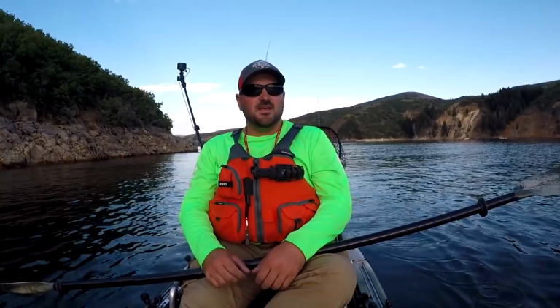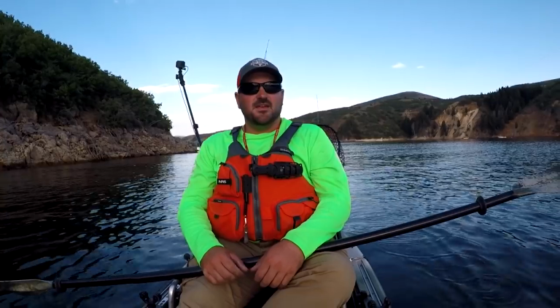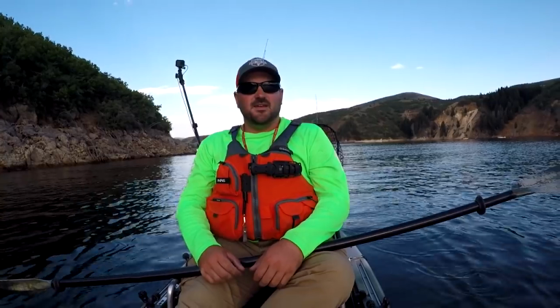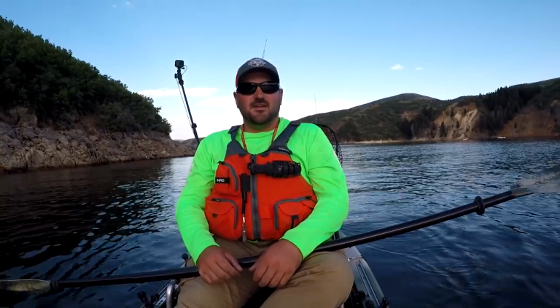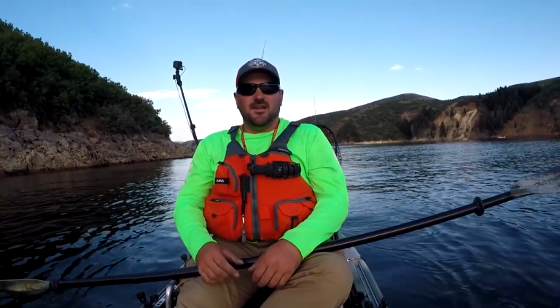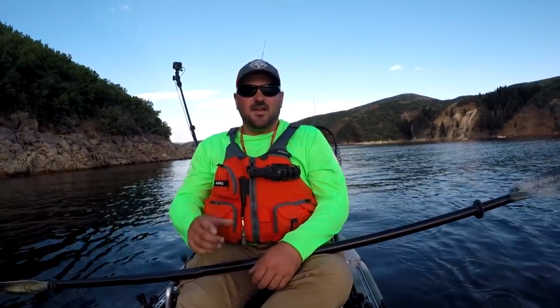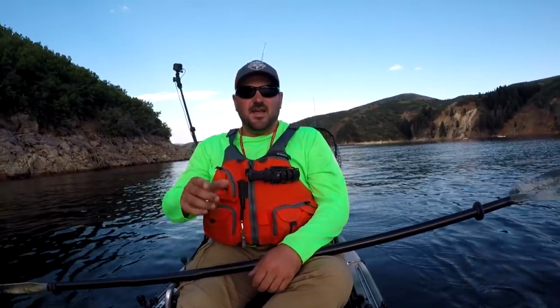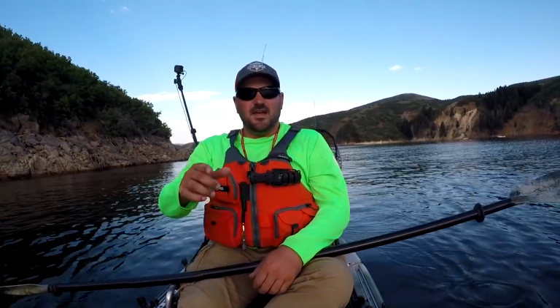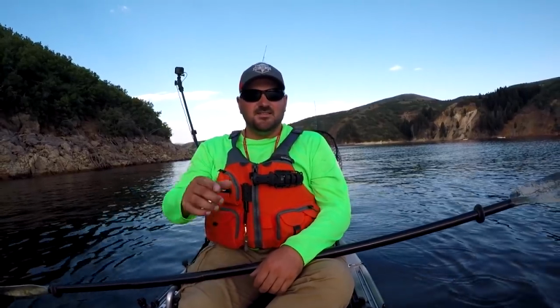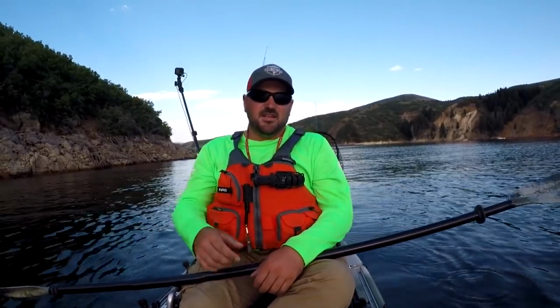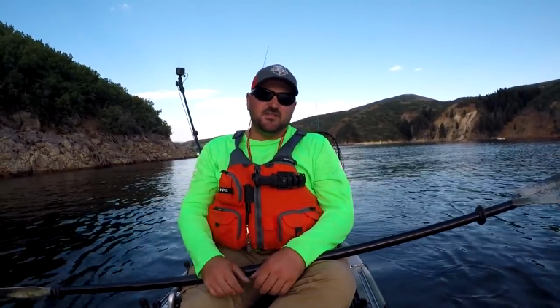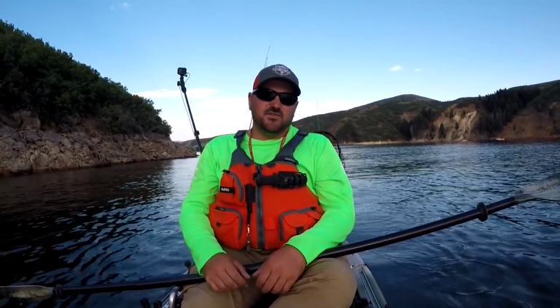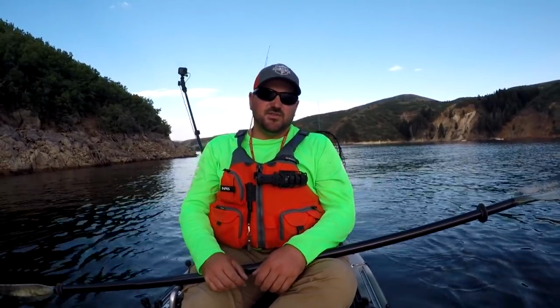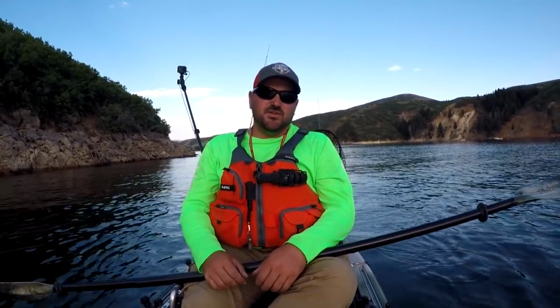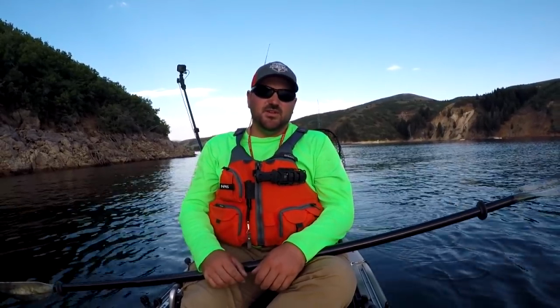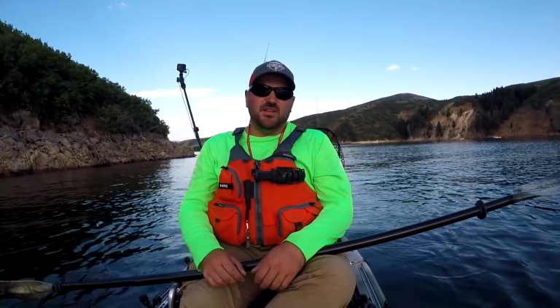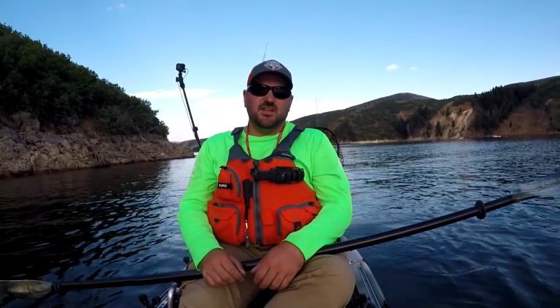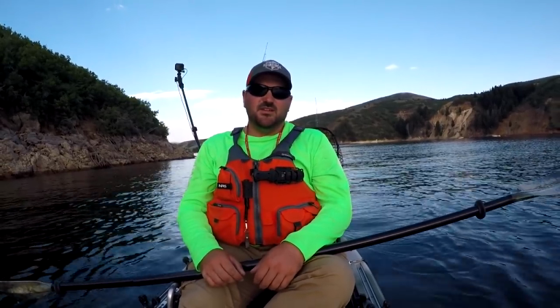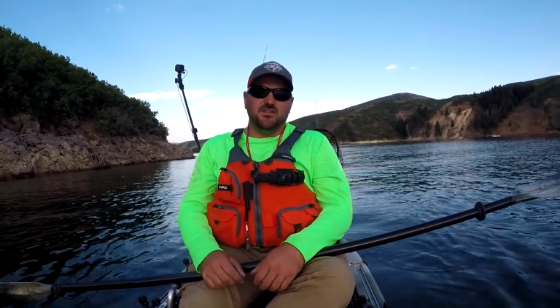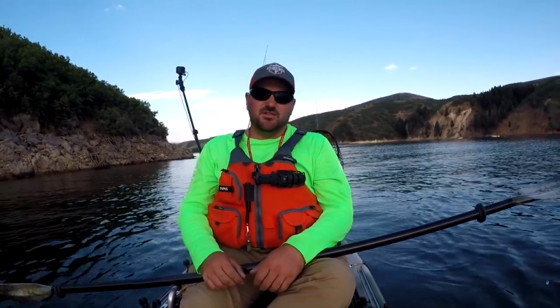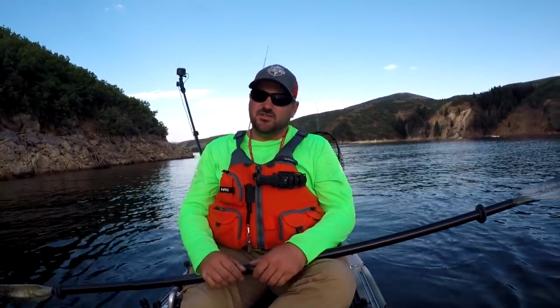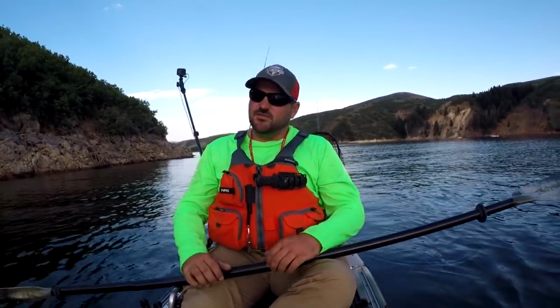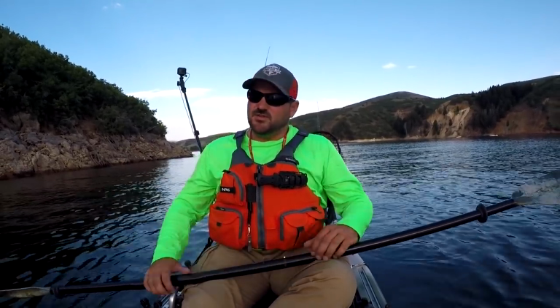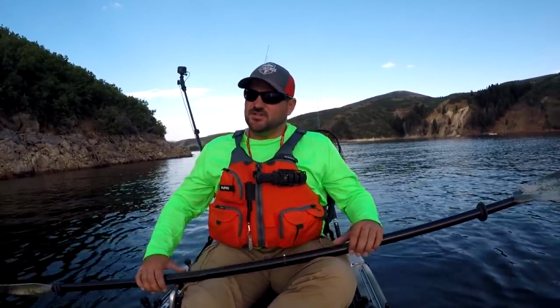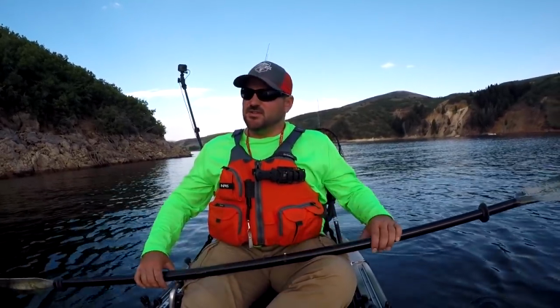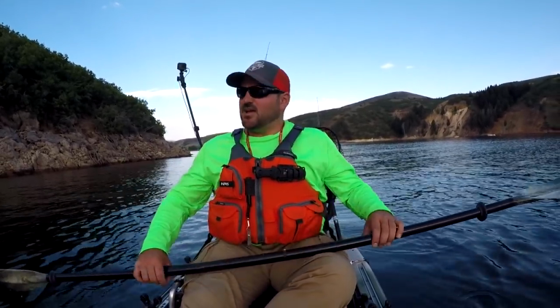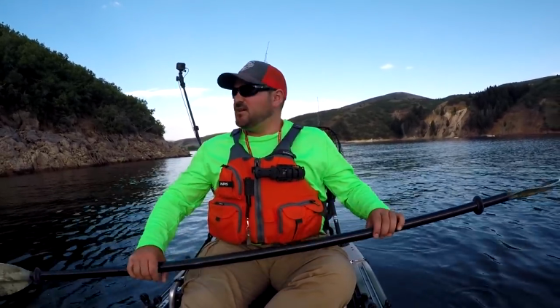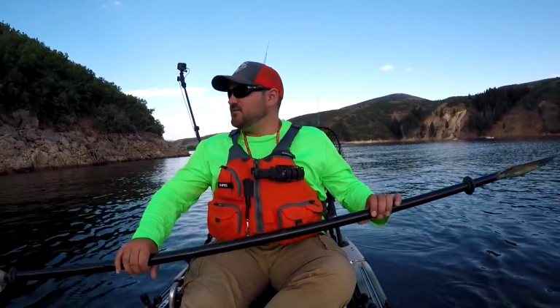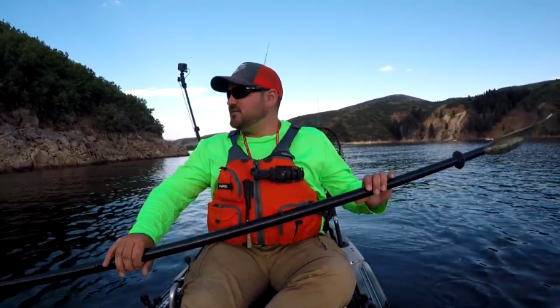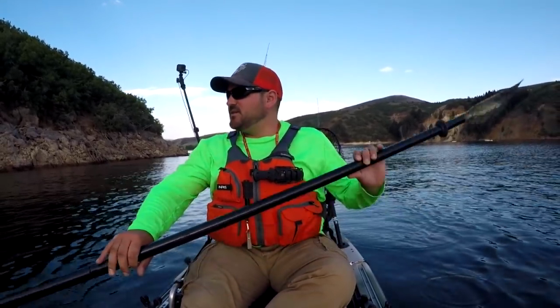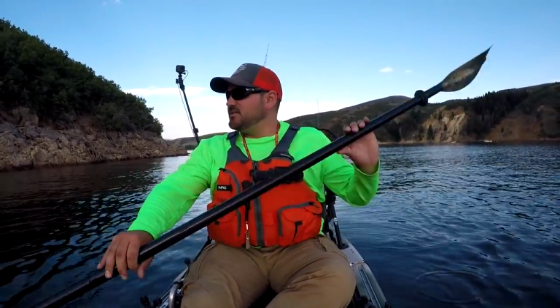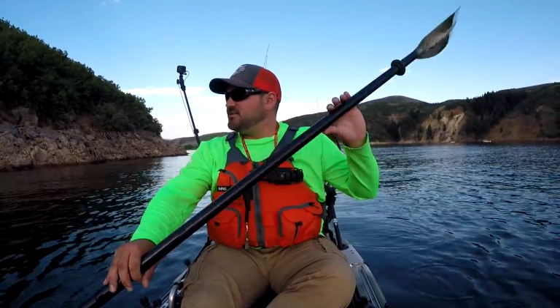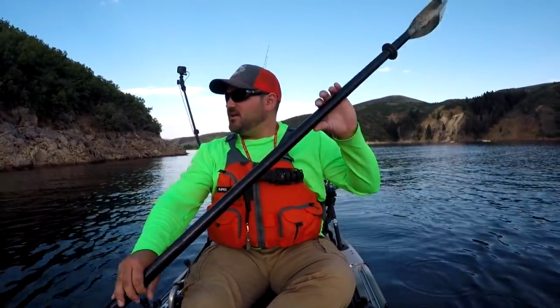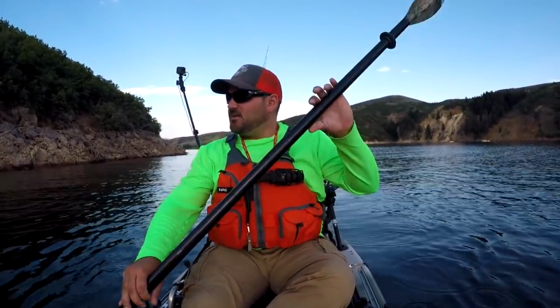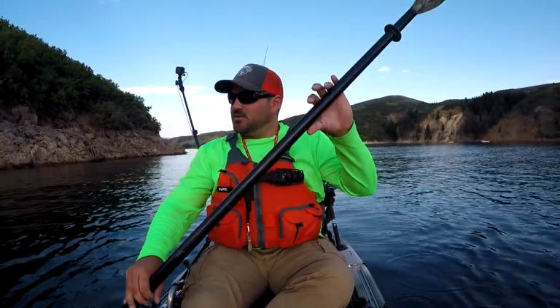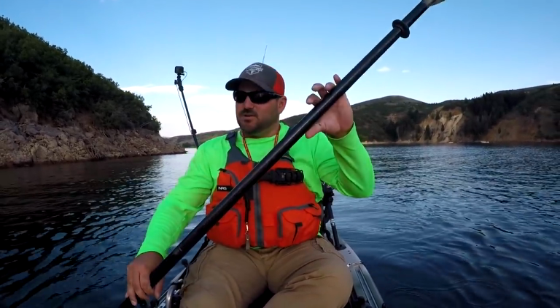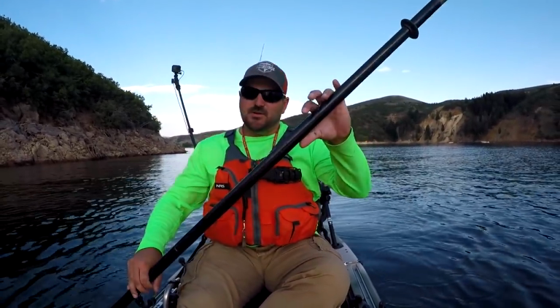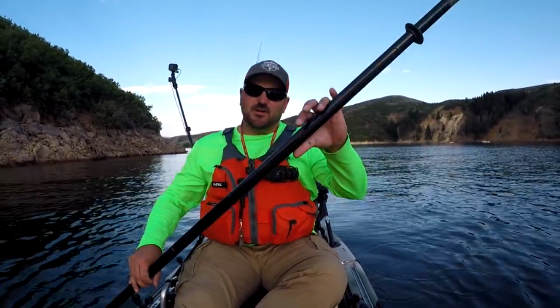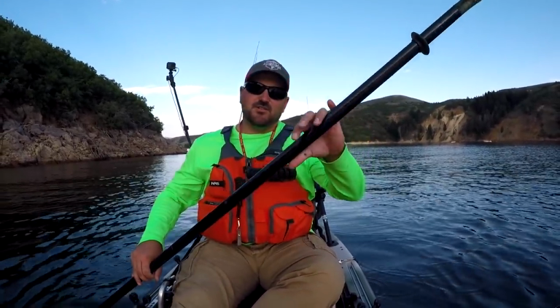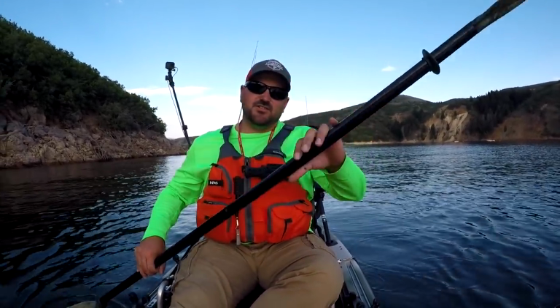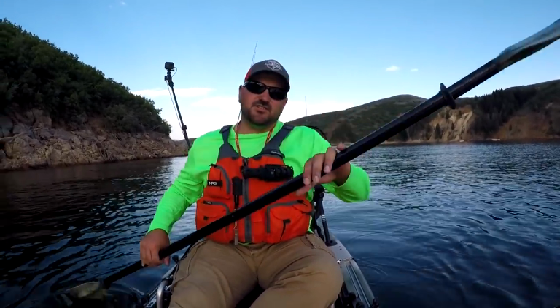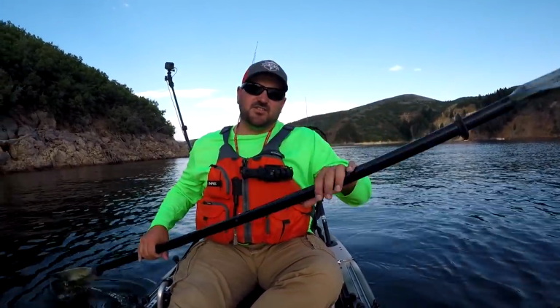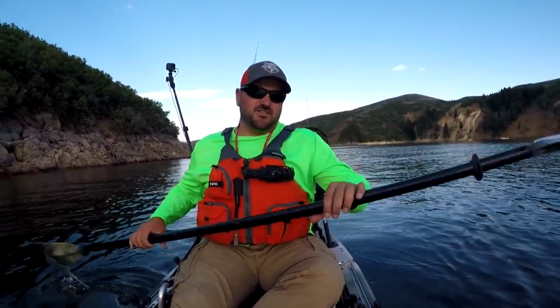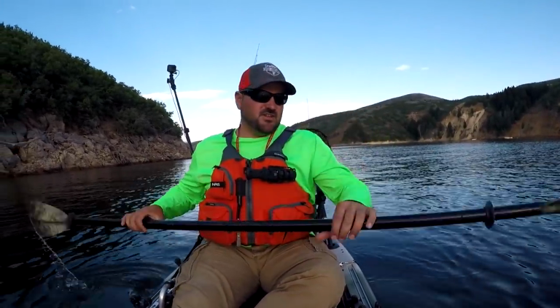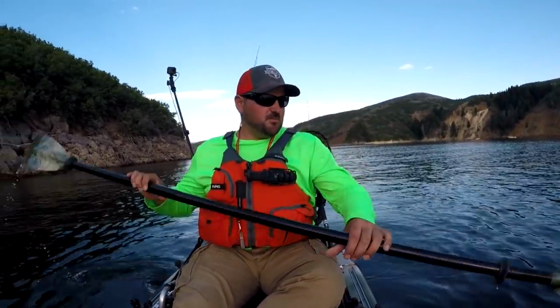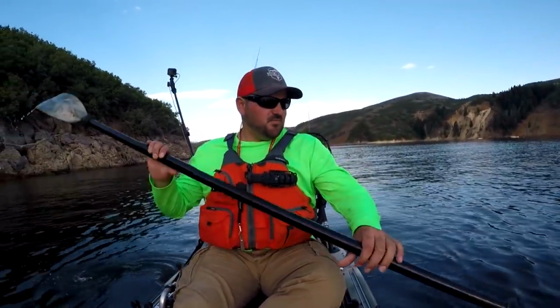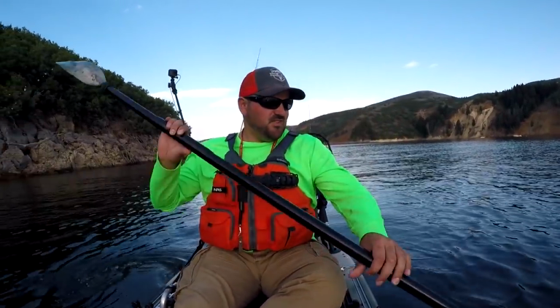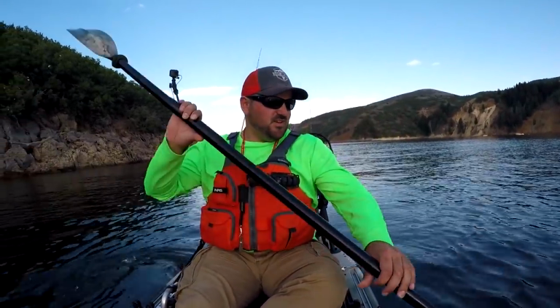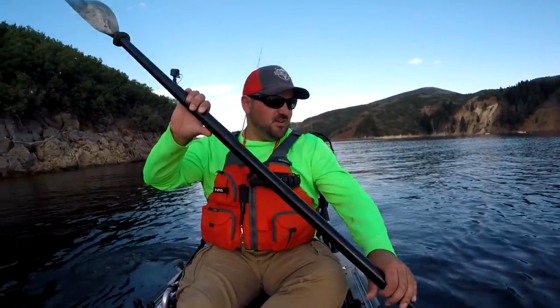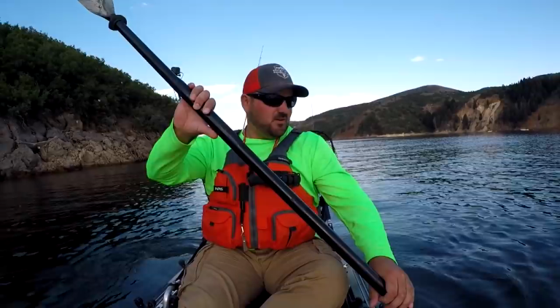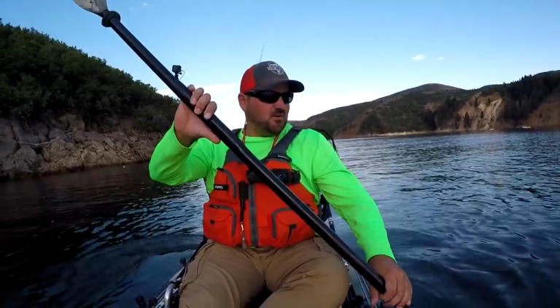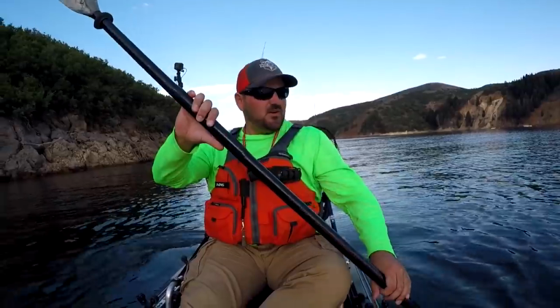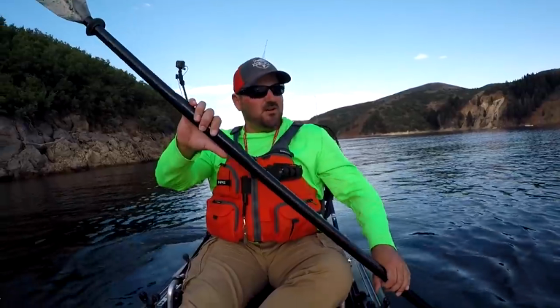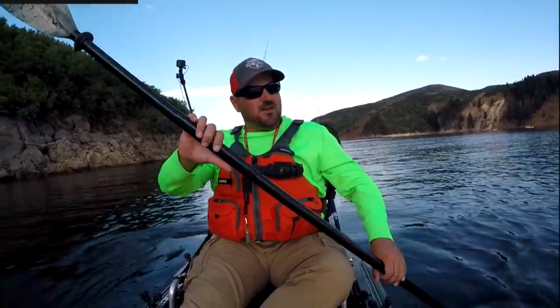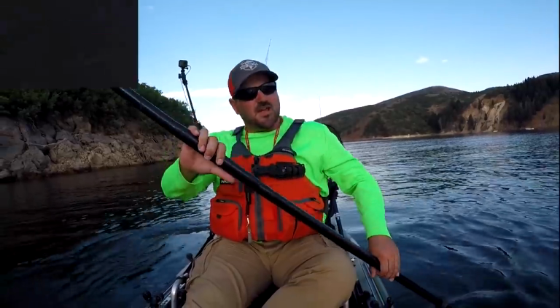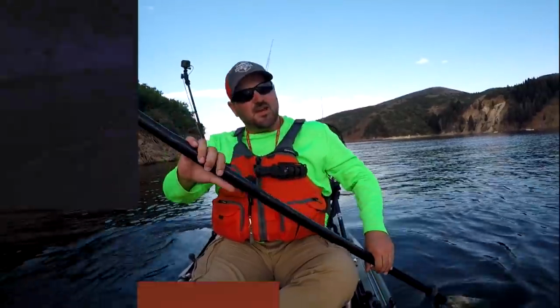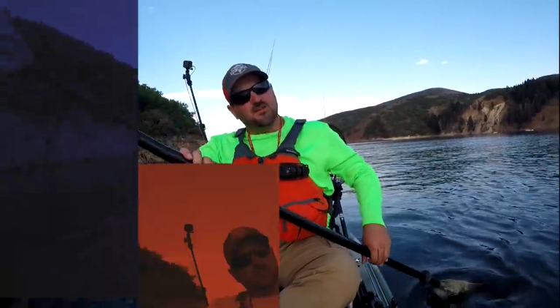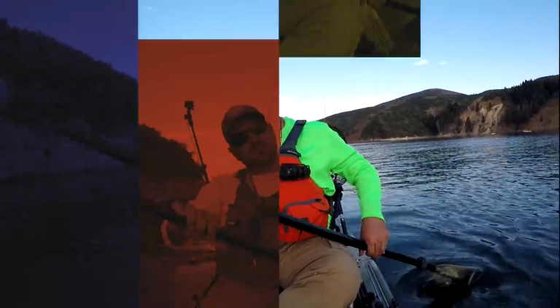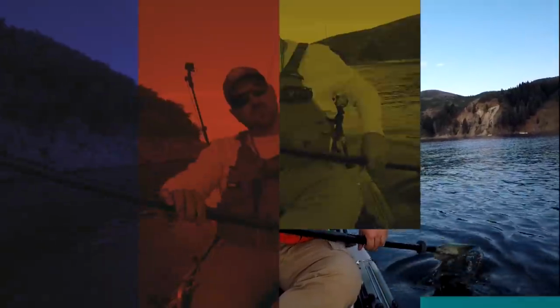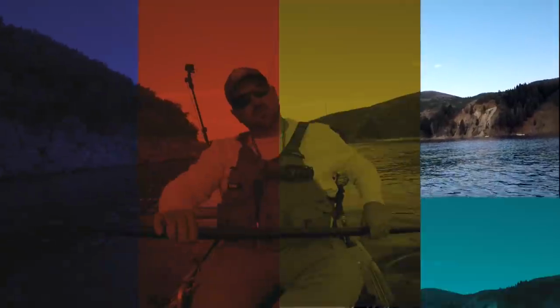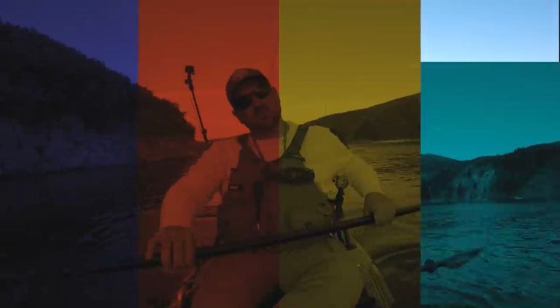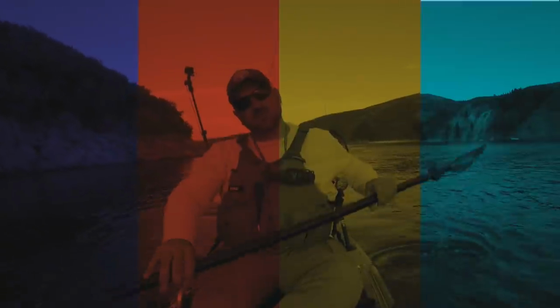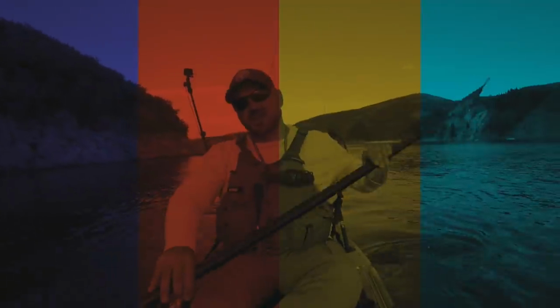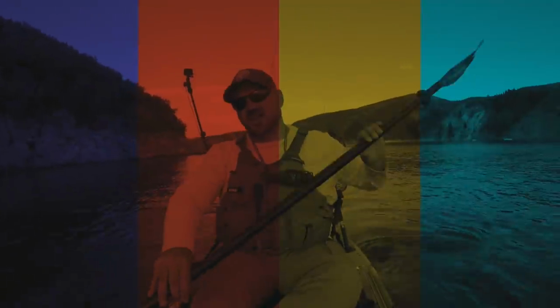Hey guys, thanks for tuning in to Shoefish Life. Today we're doing our Just the Tip video on how to troll from the kayak.